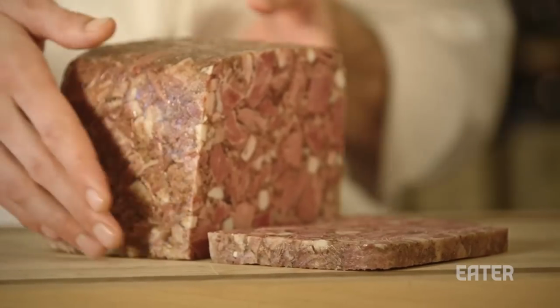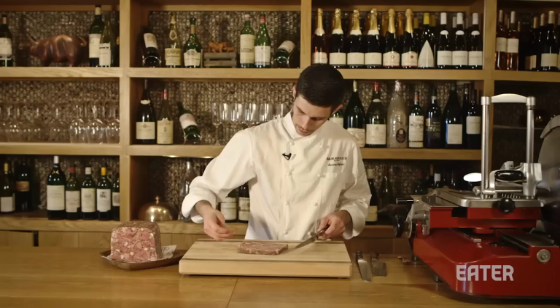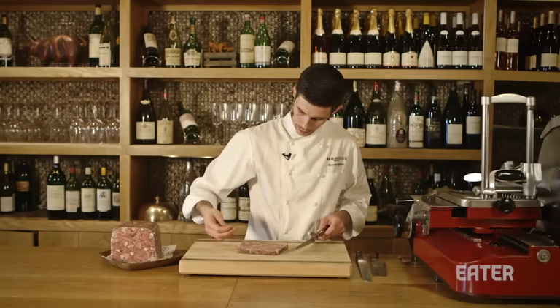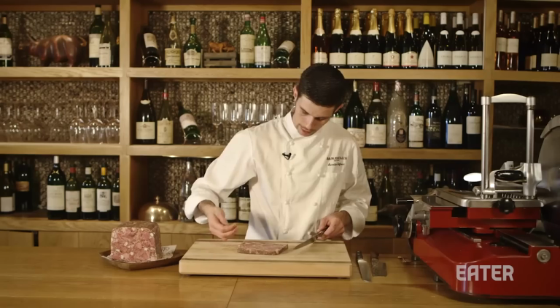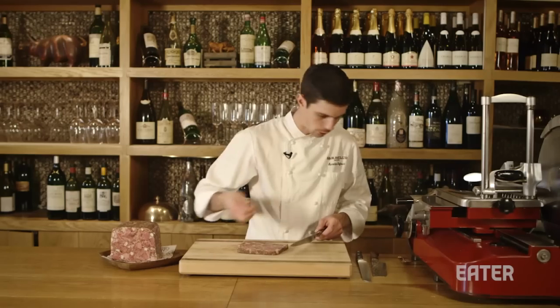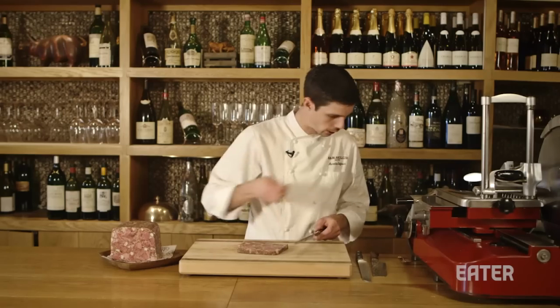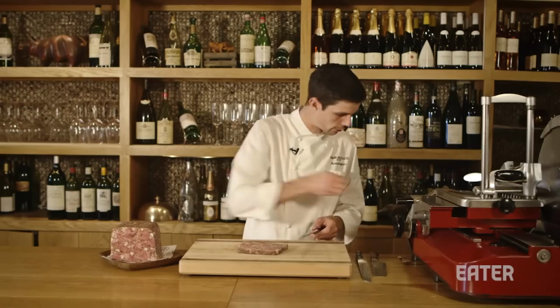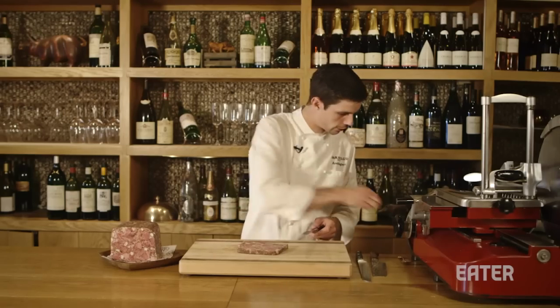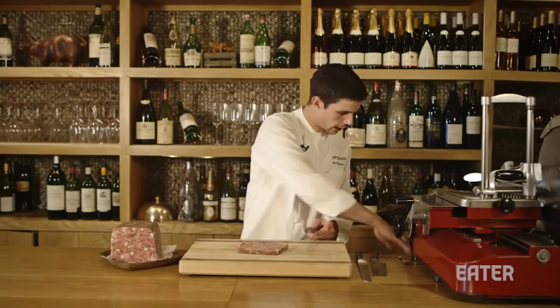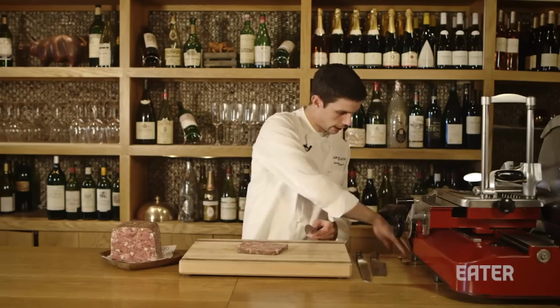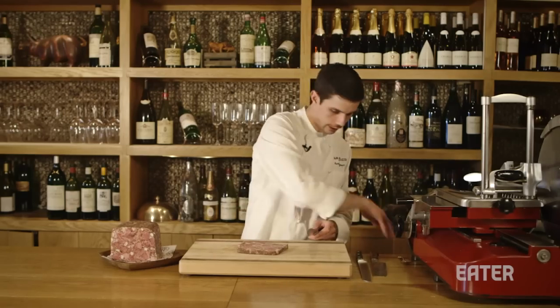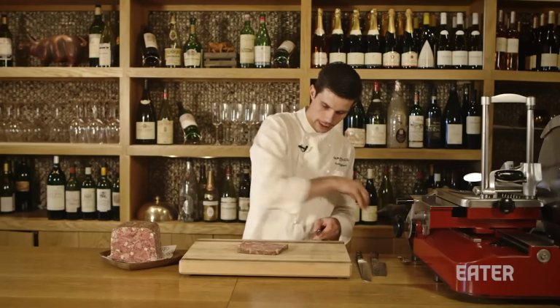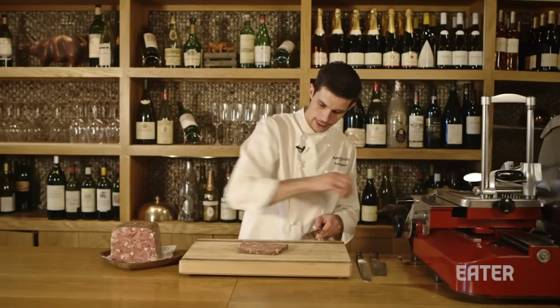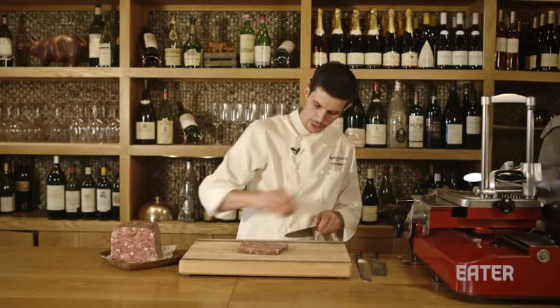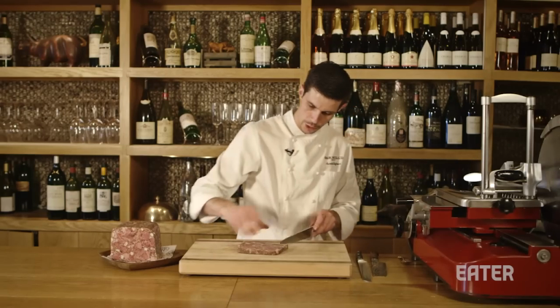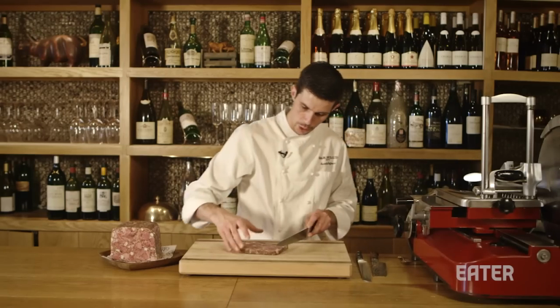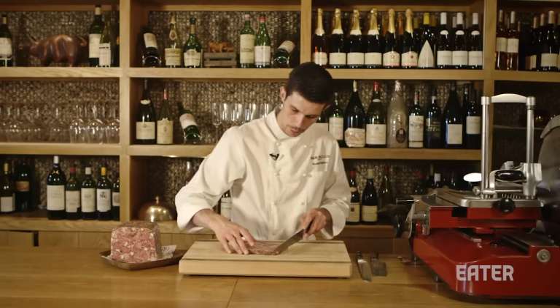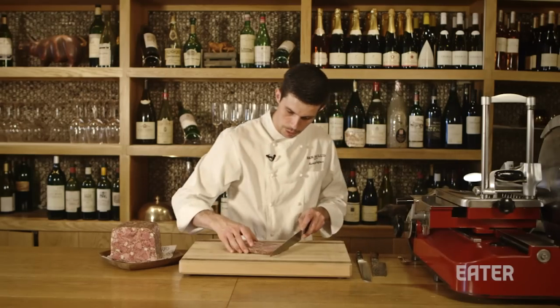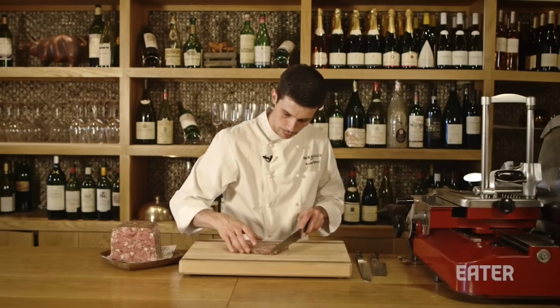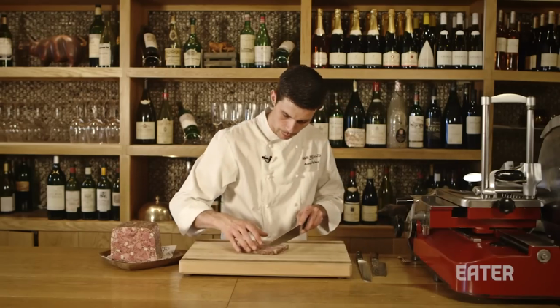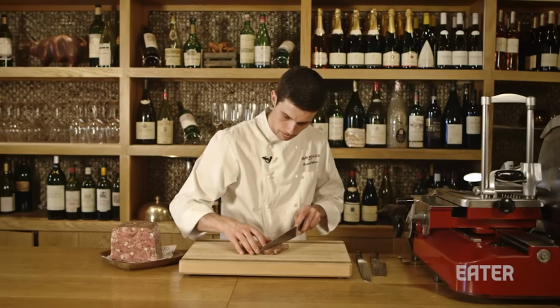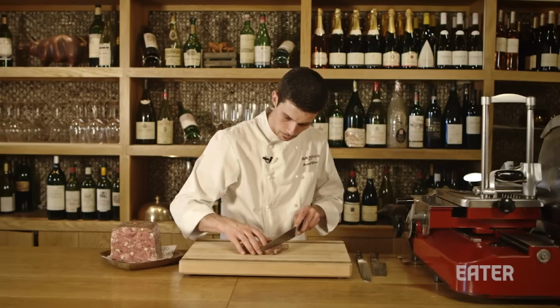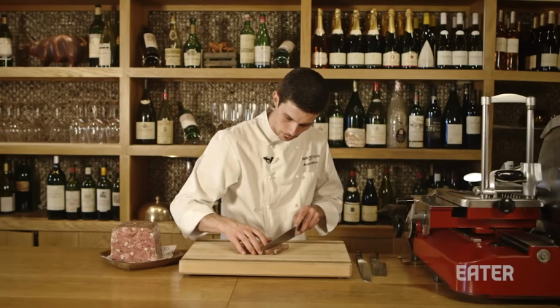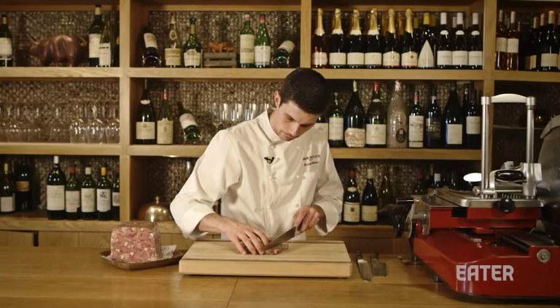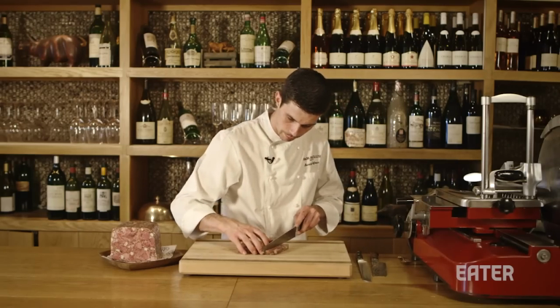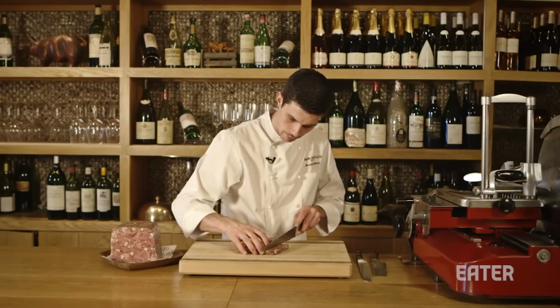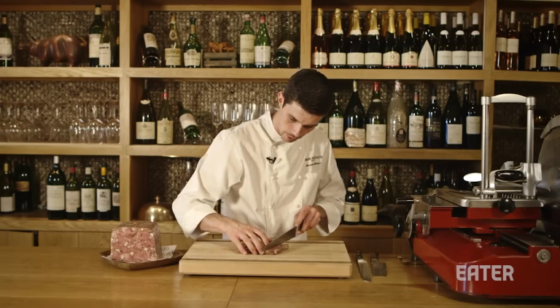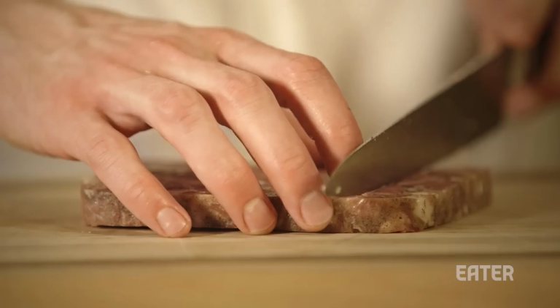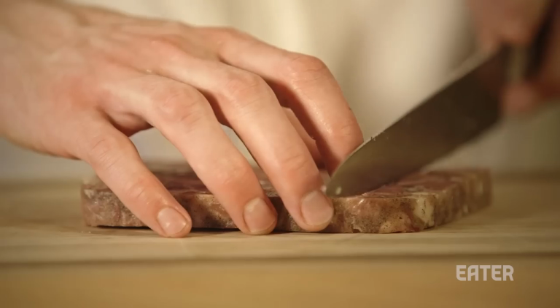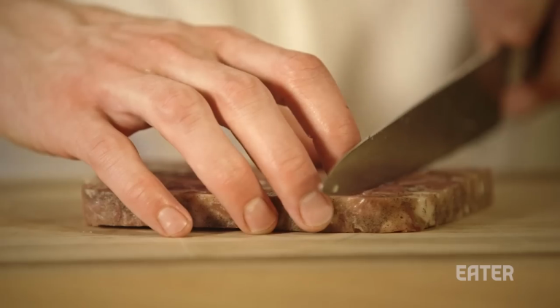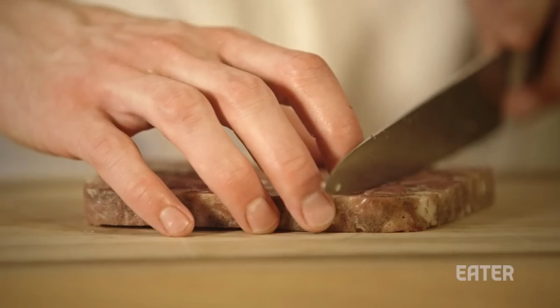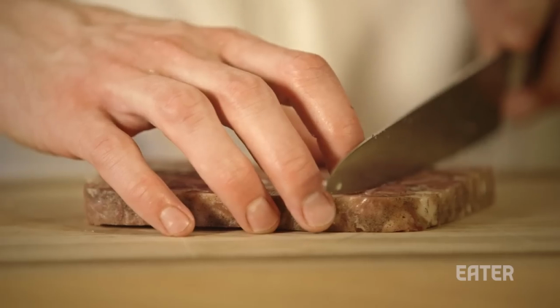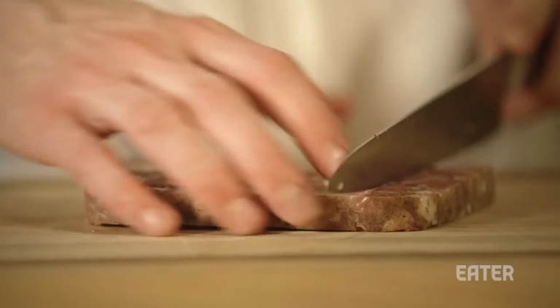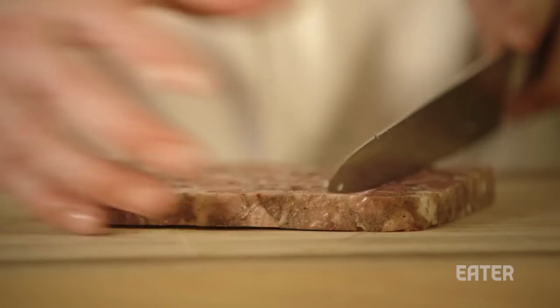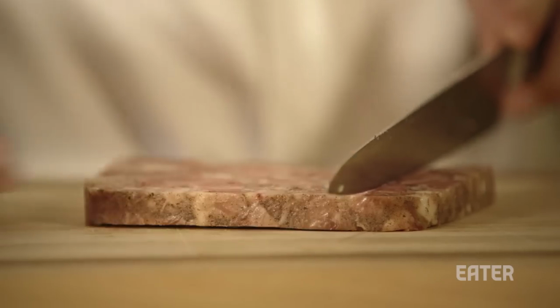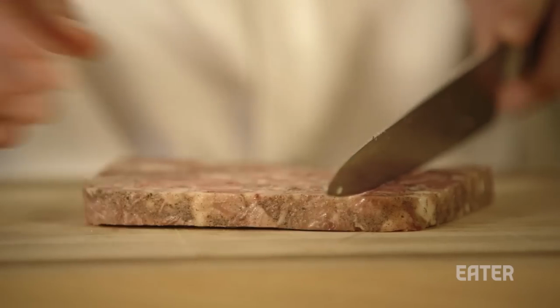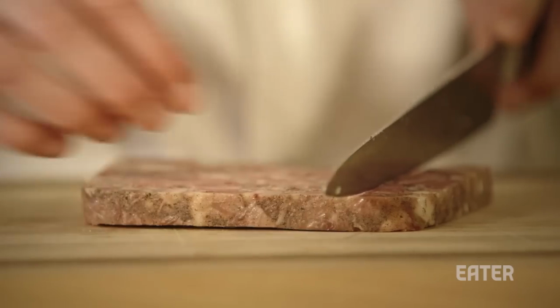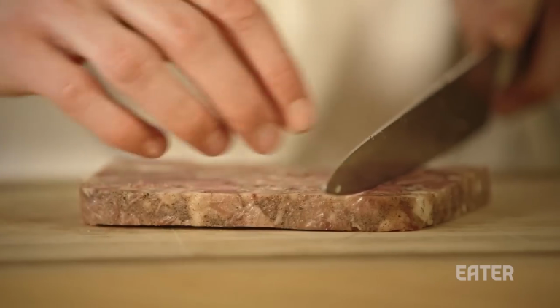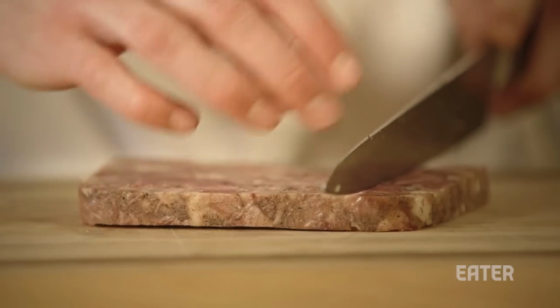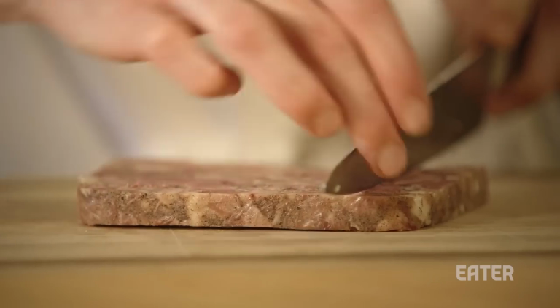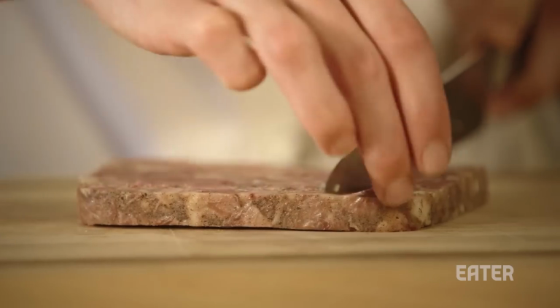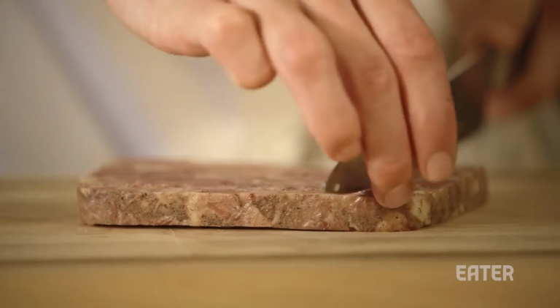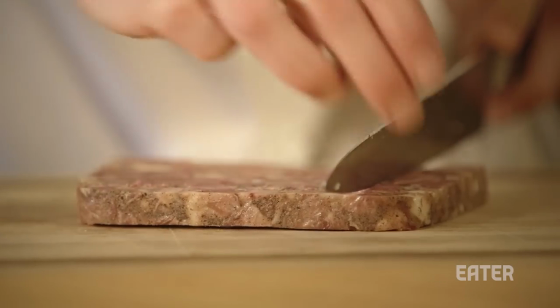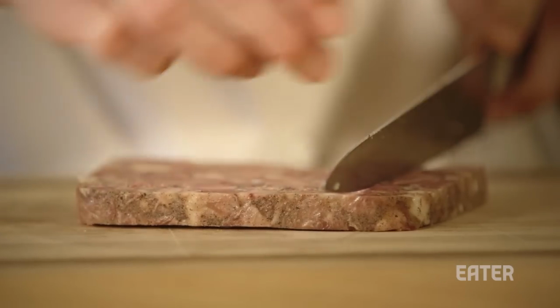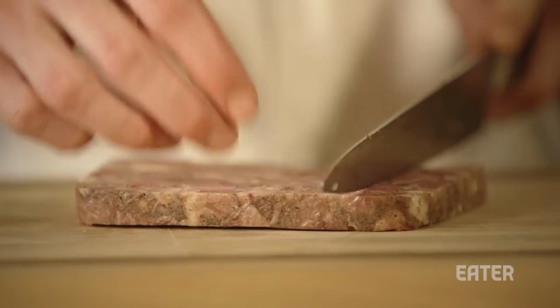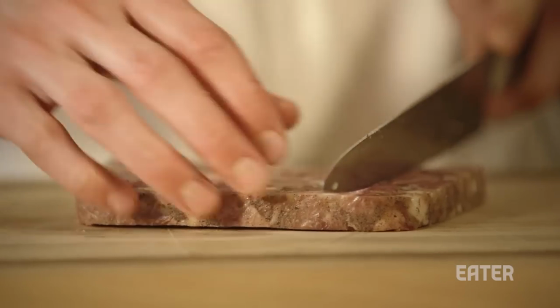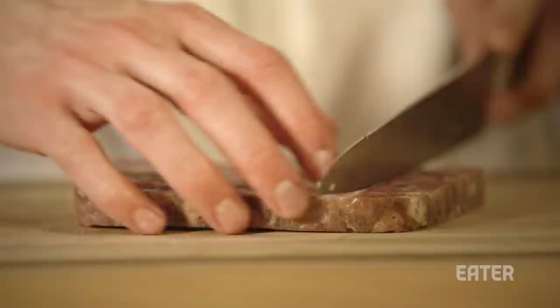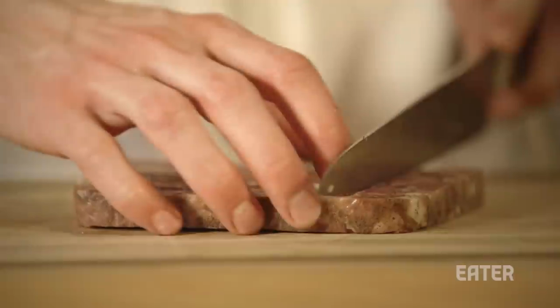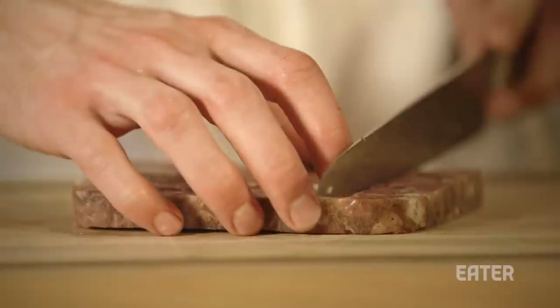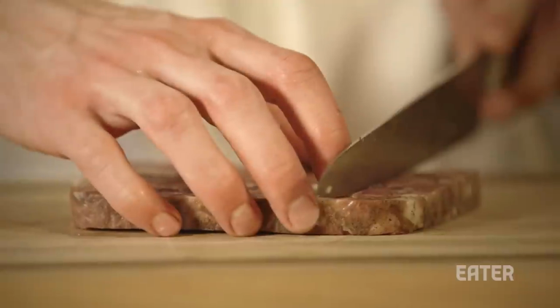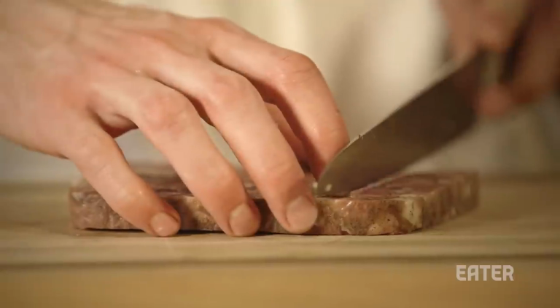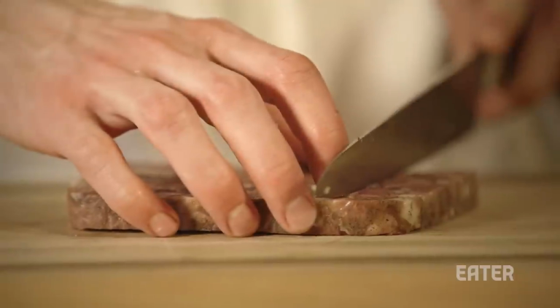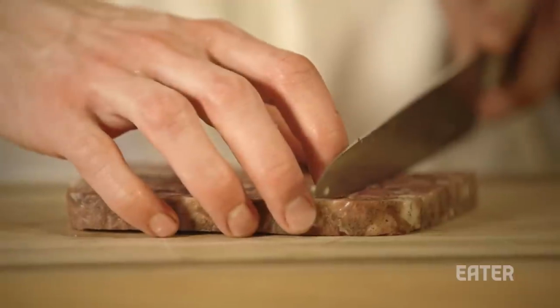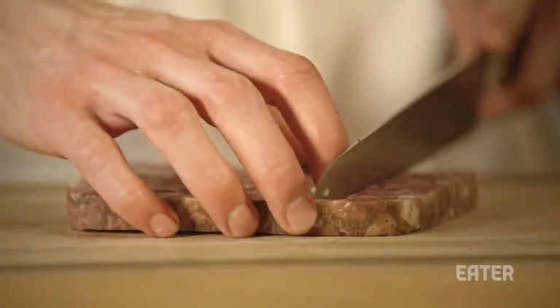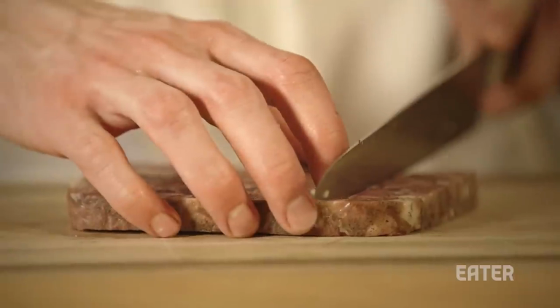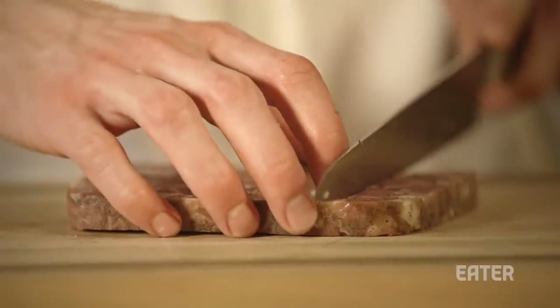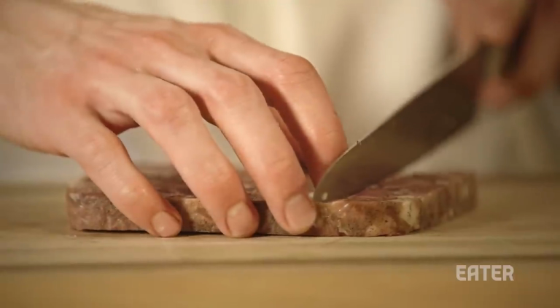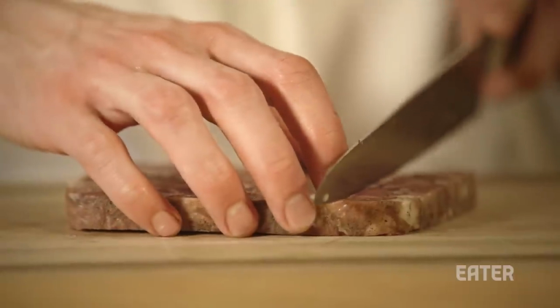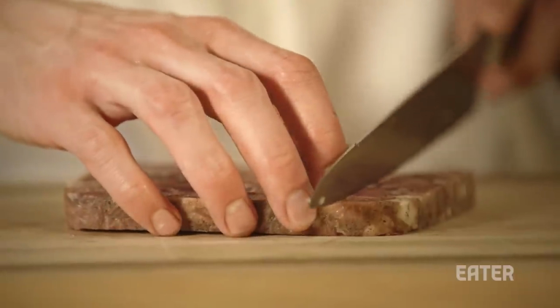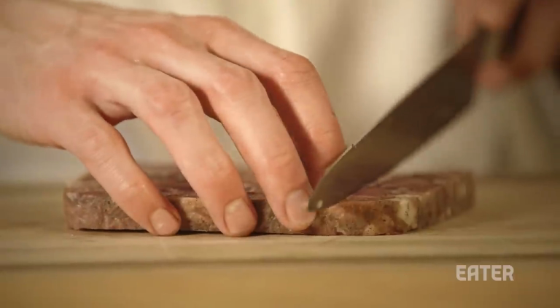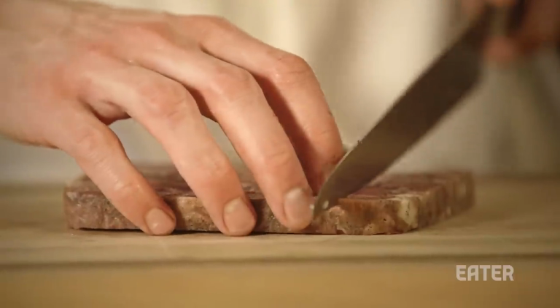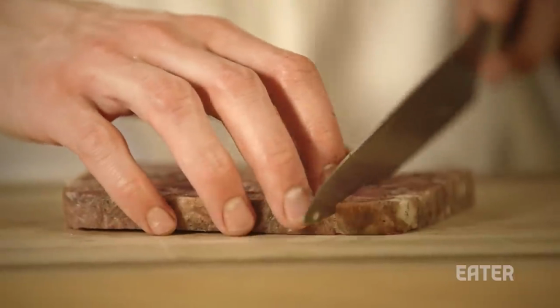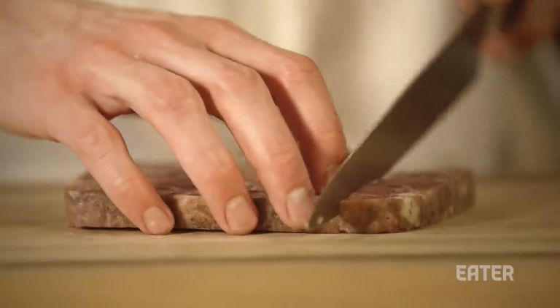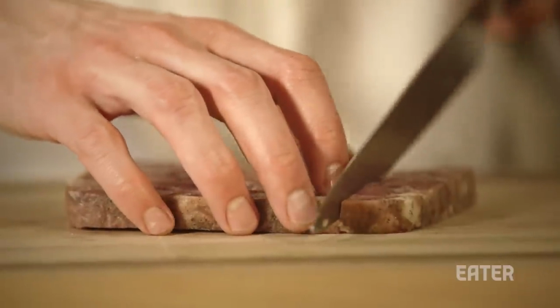I like to have nice cubes on my board, so I'm going to cut like one-inch lines.